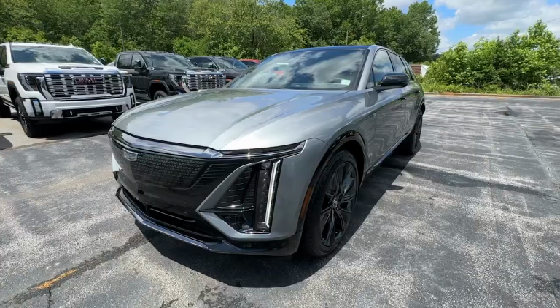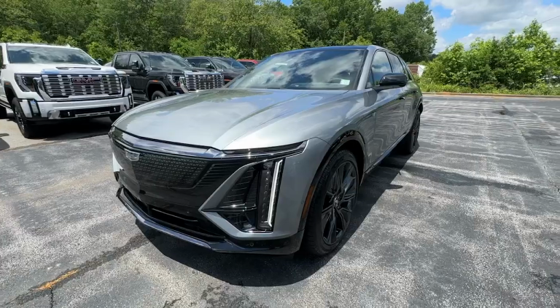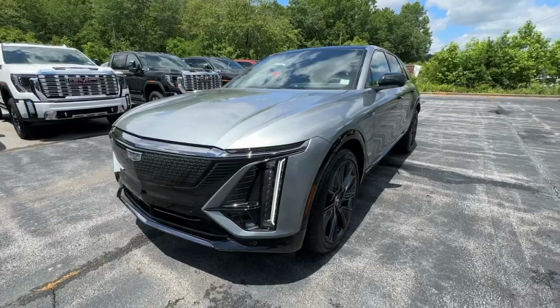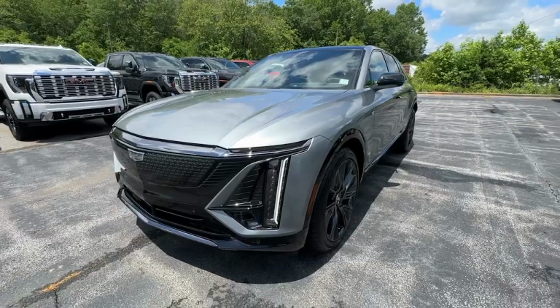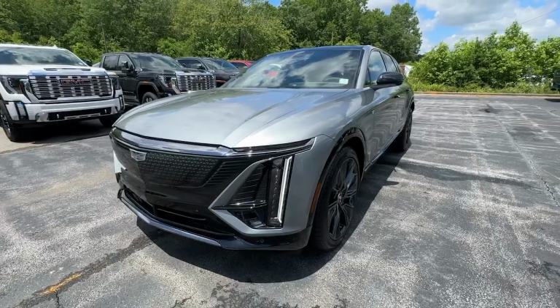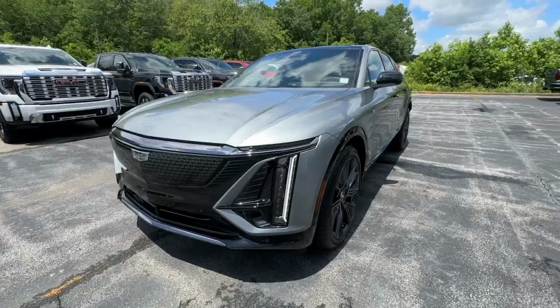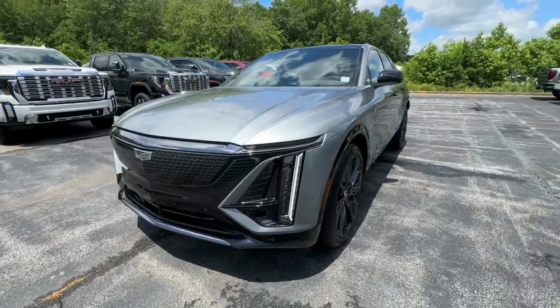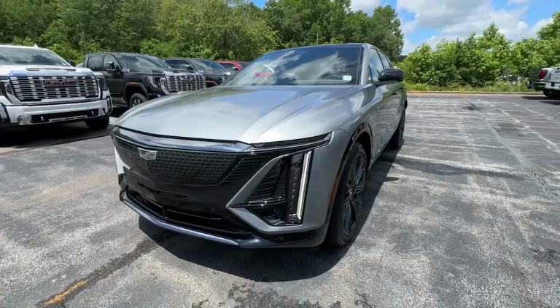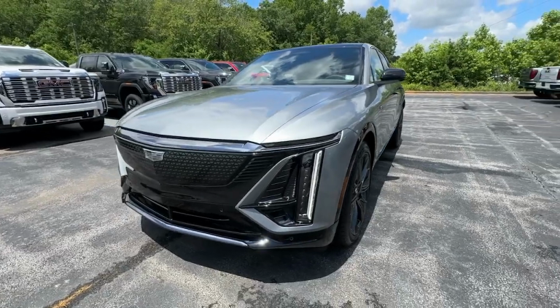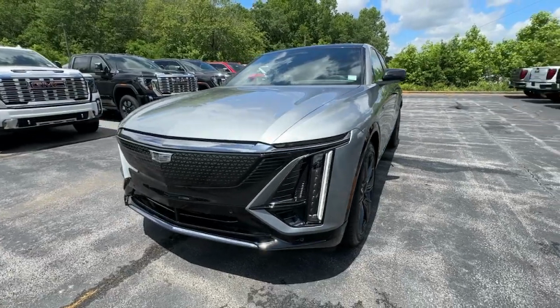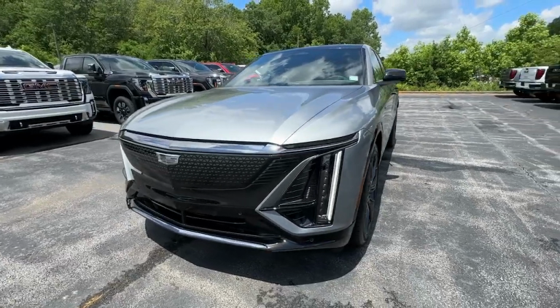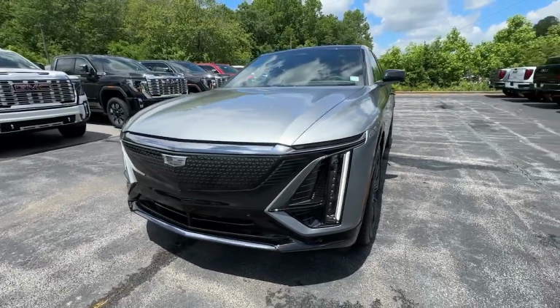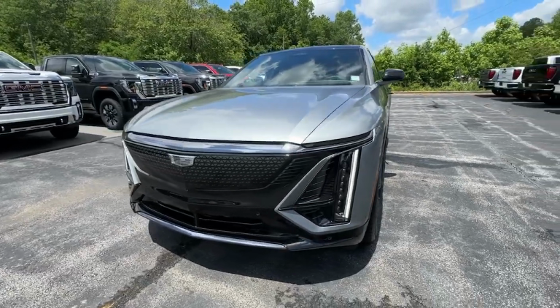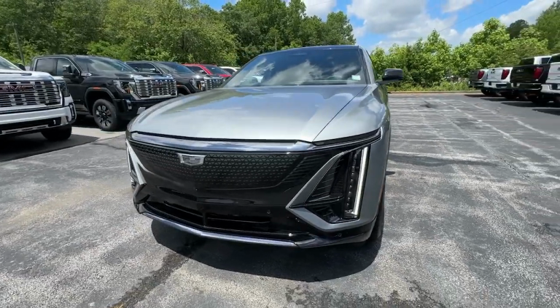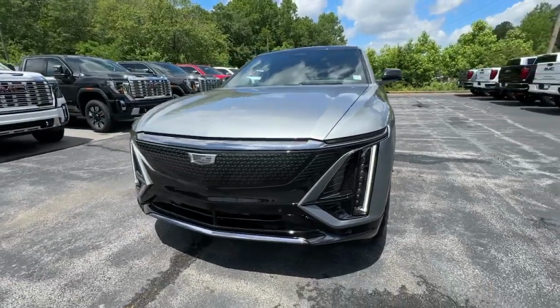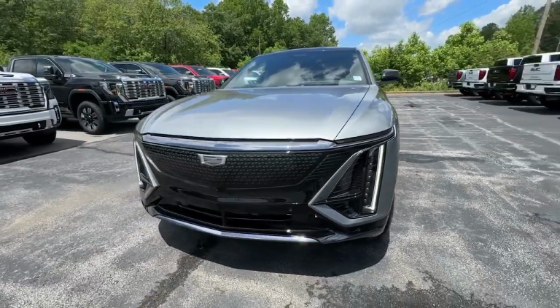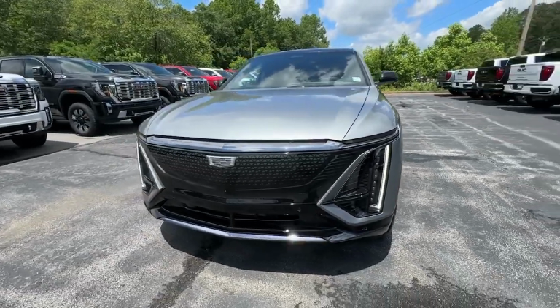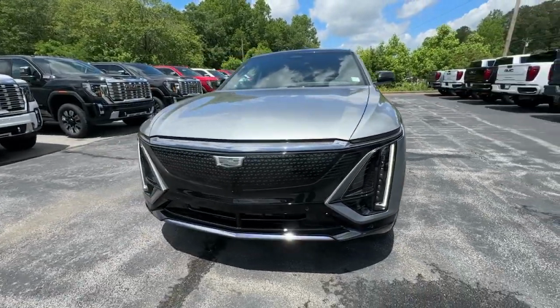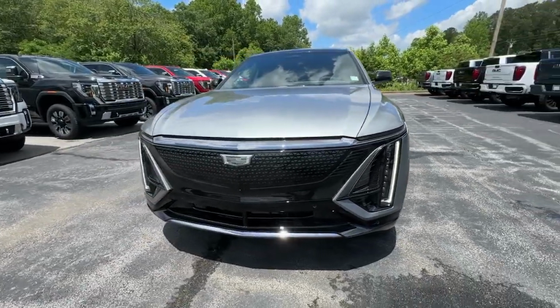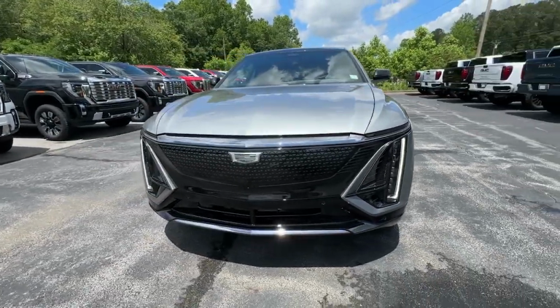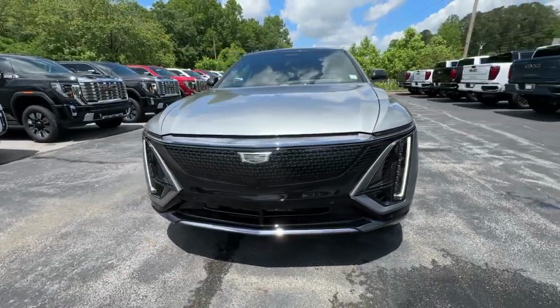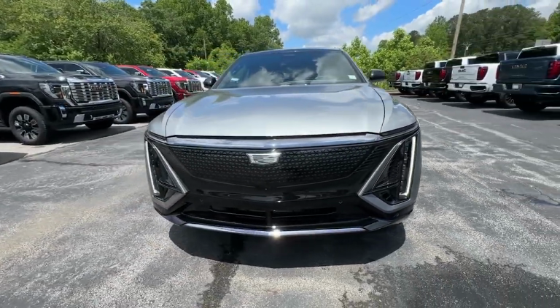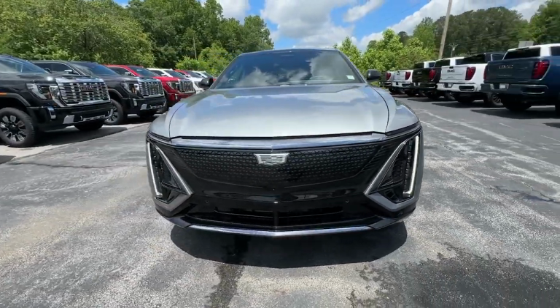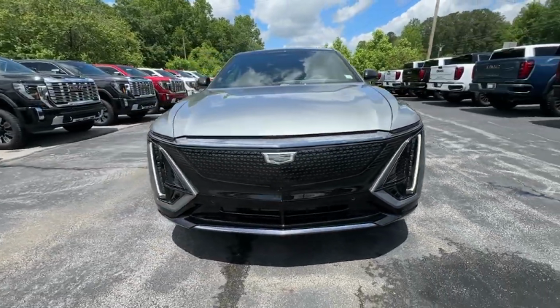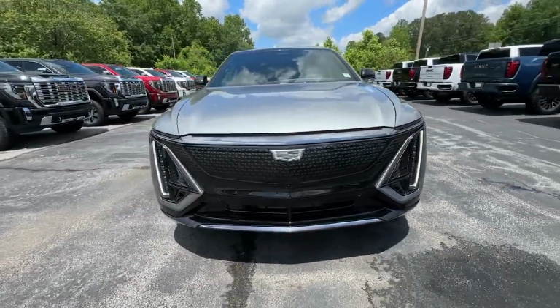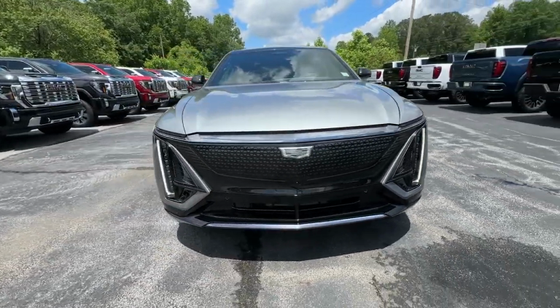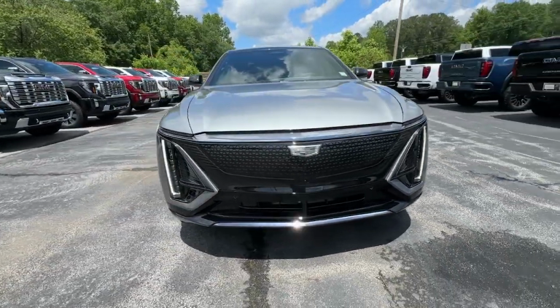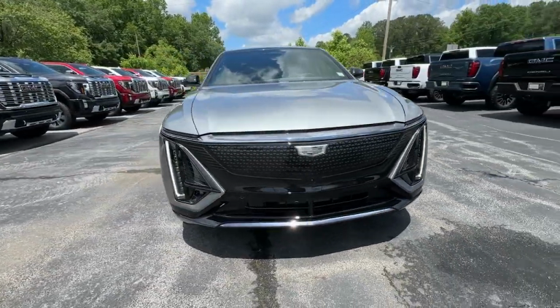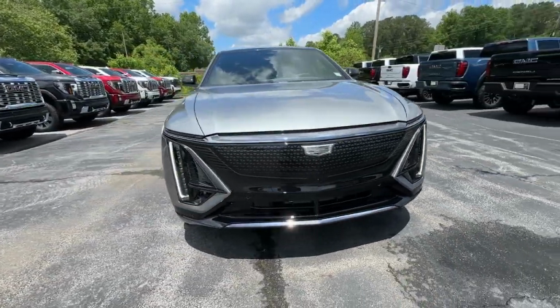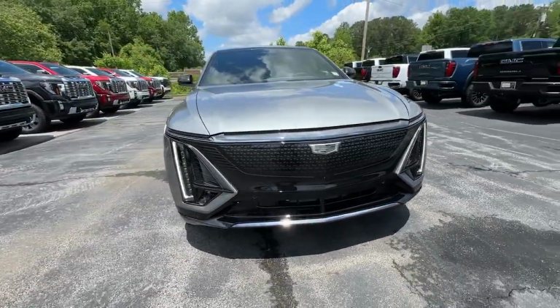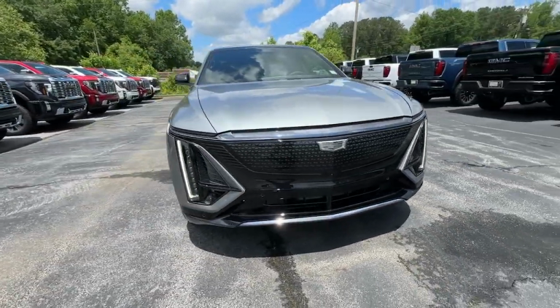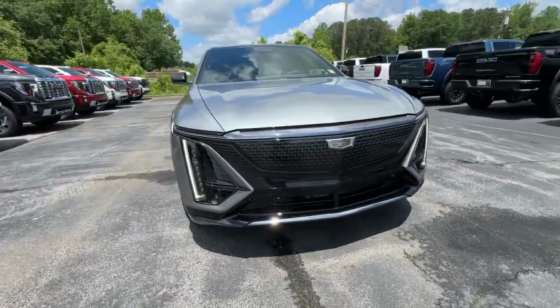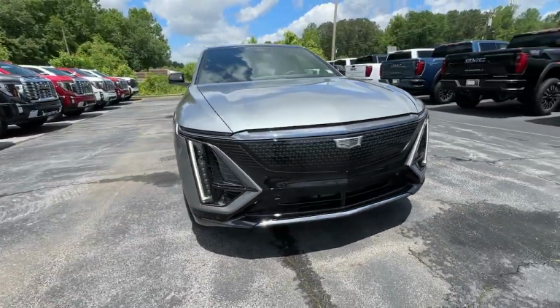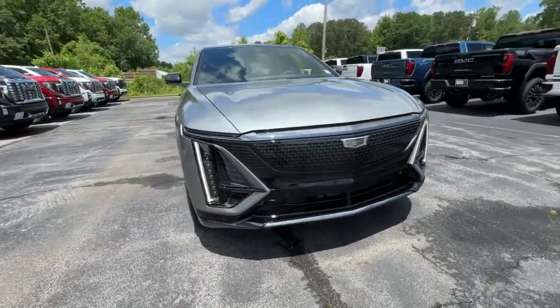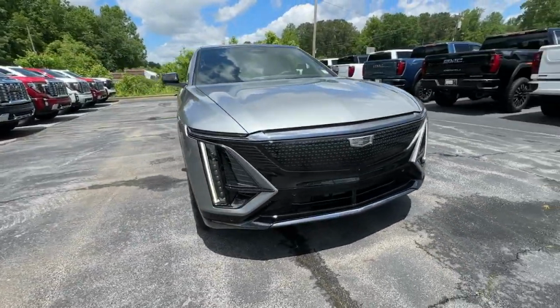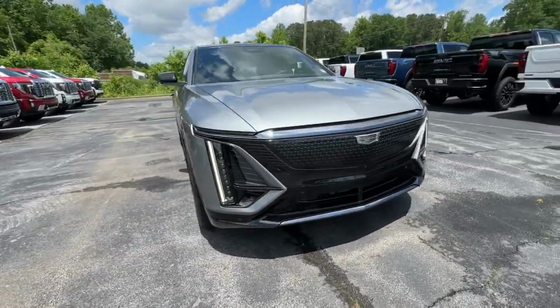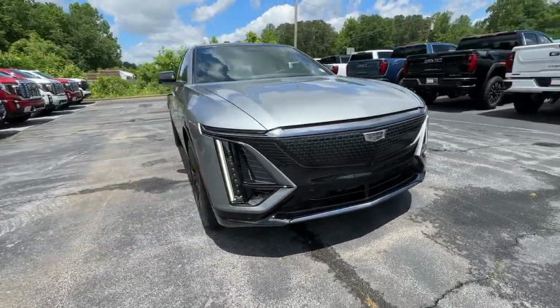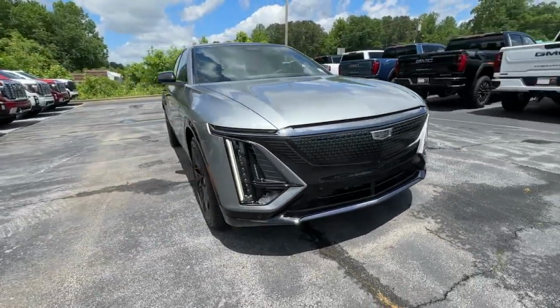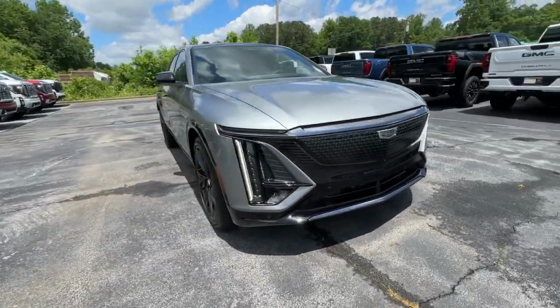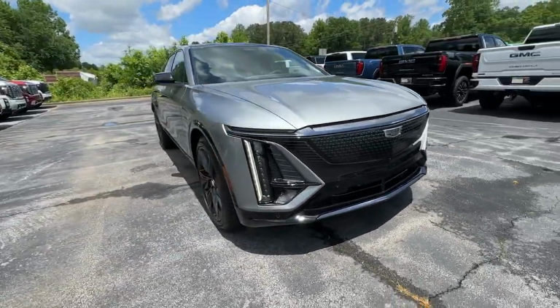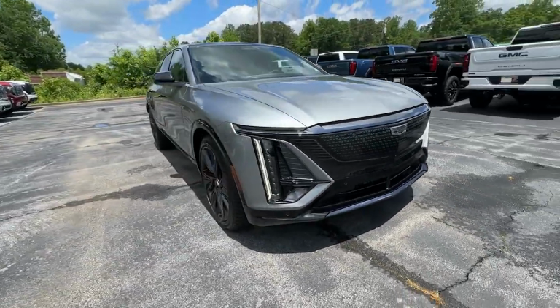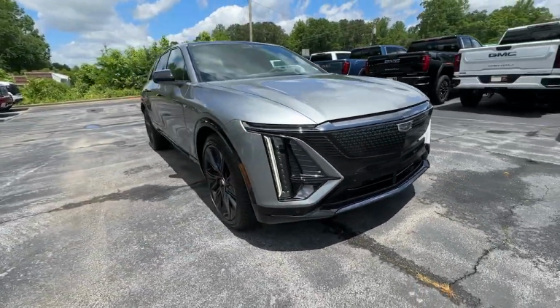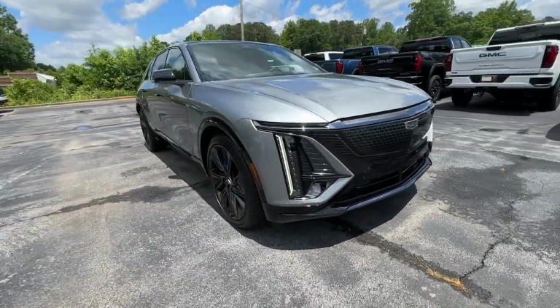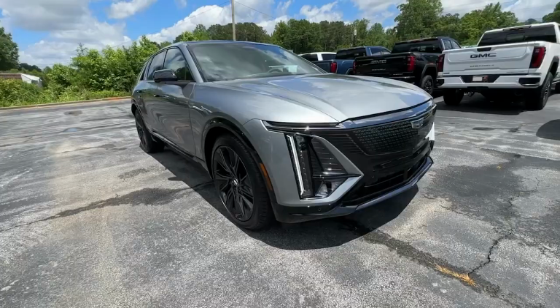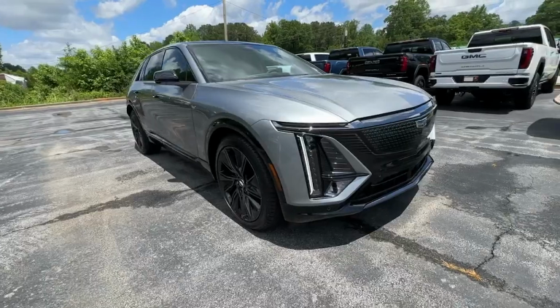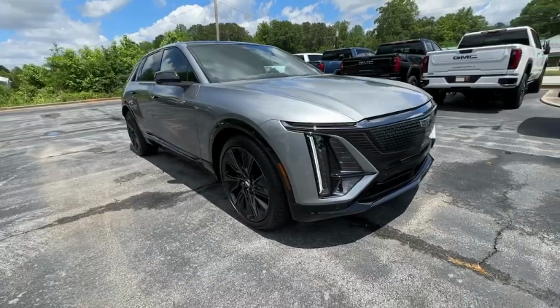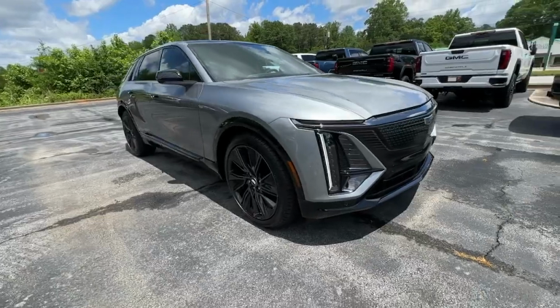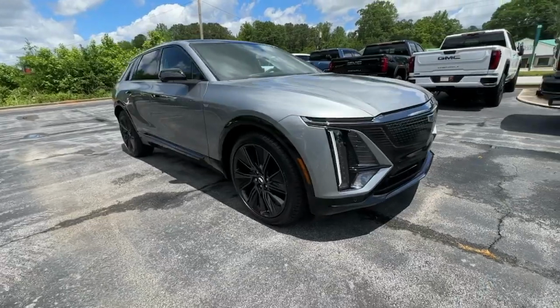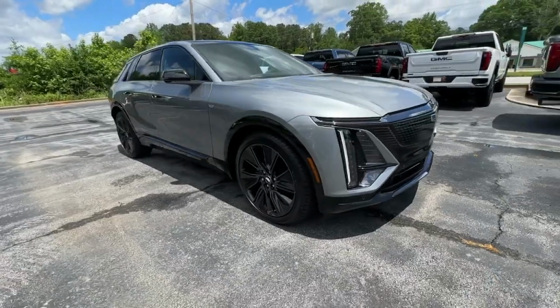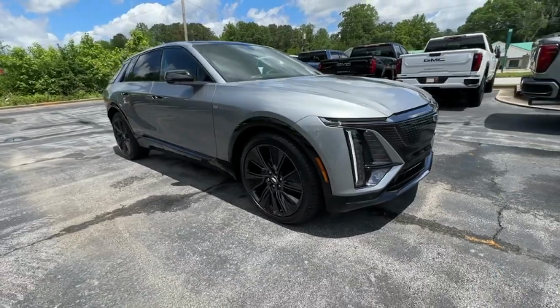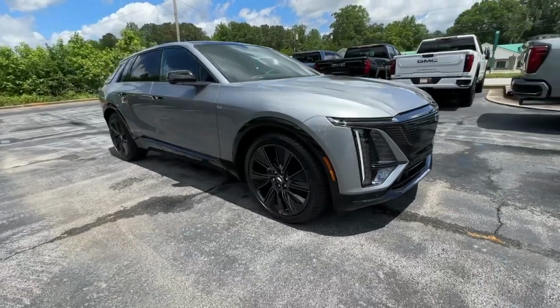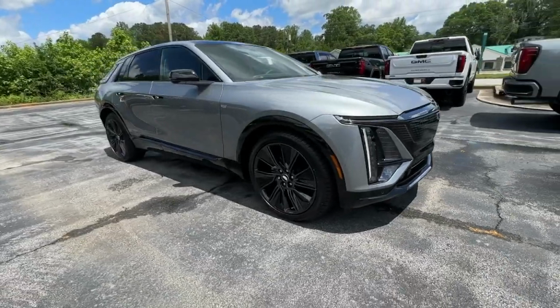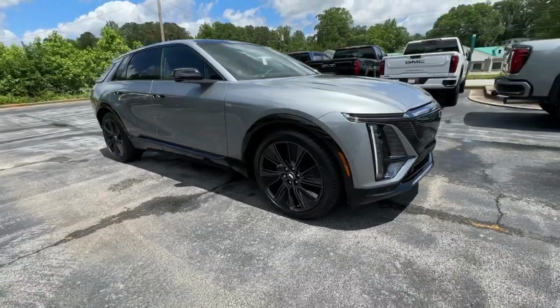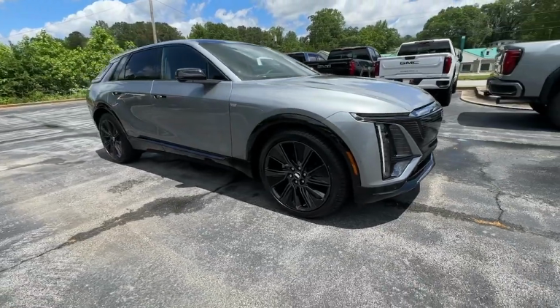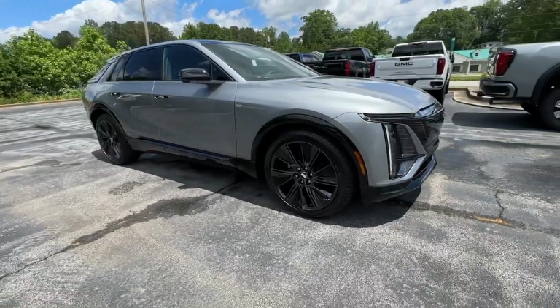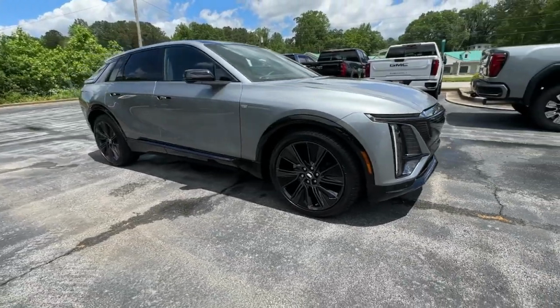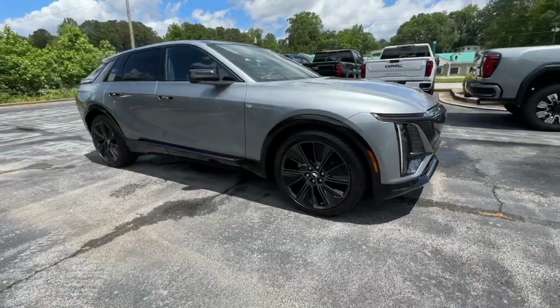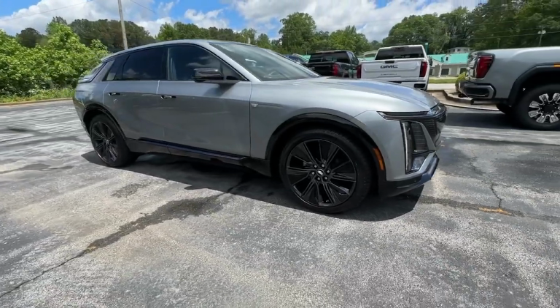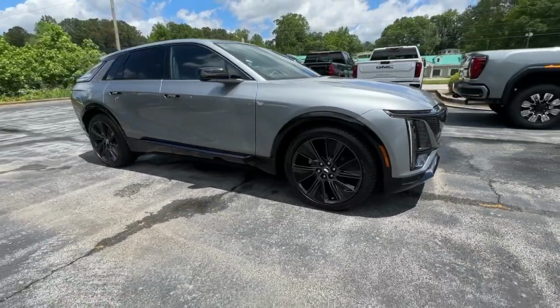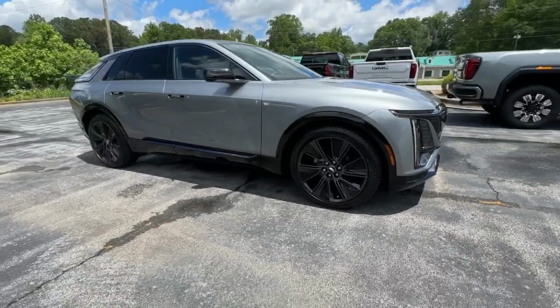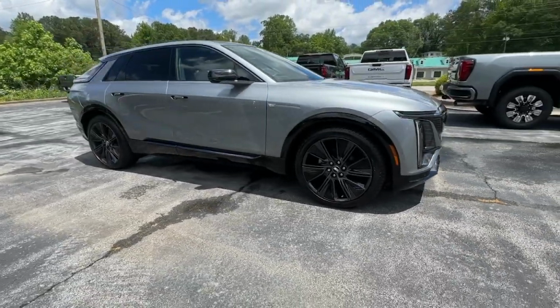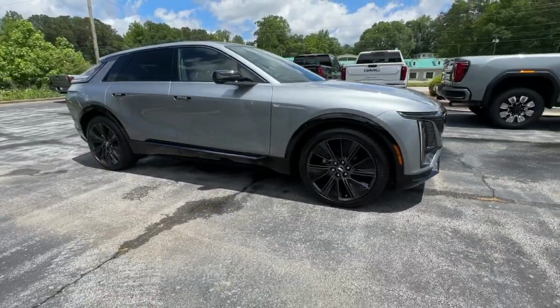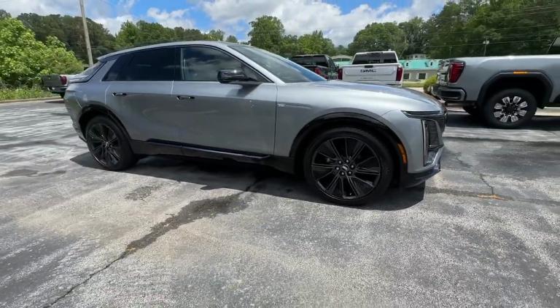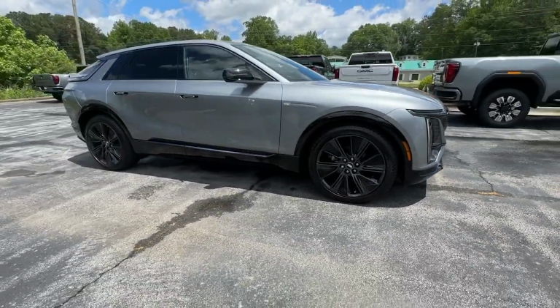Get a feel for the 2024 Cadillac Lyriq. Immerse yourself in EV luxury in this stunning Lyriq.